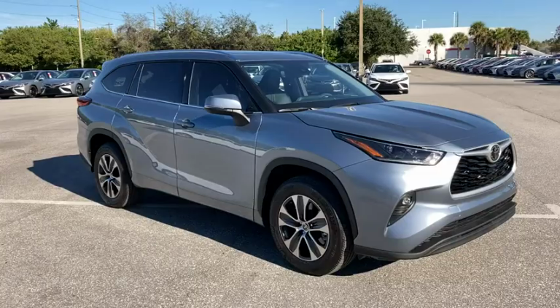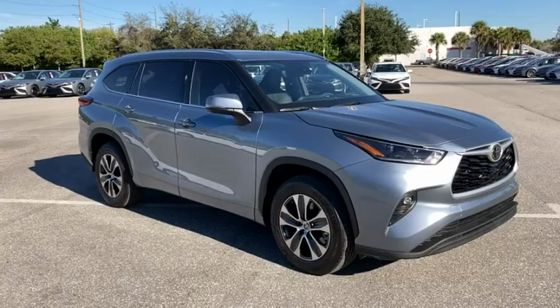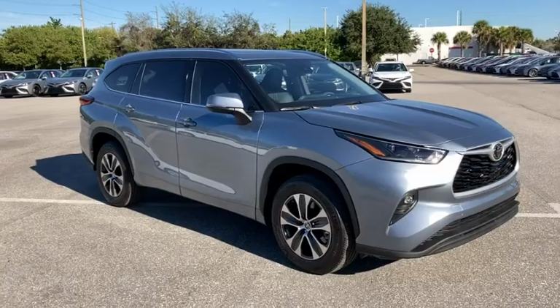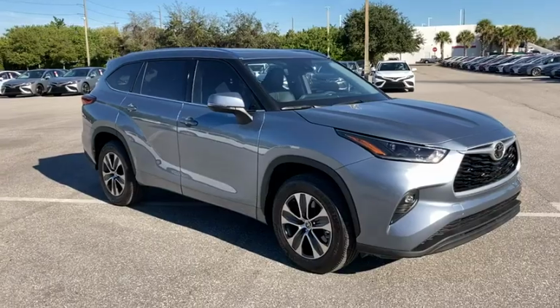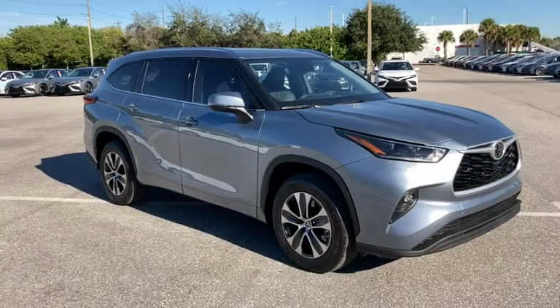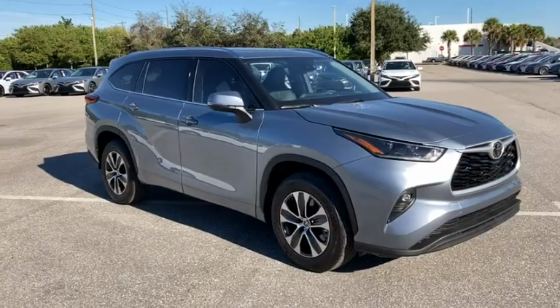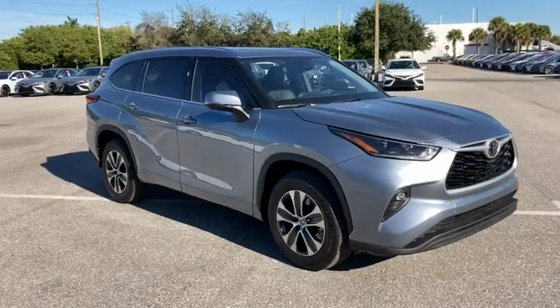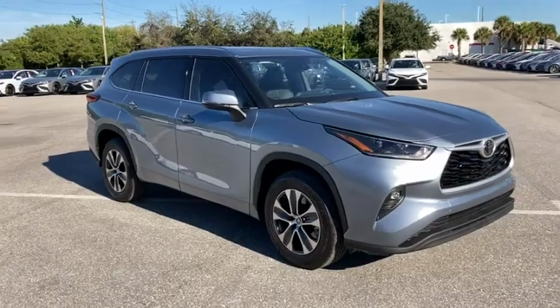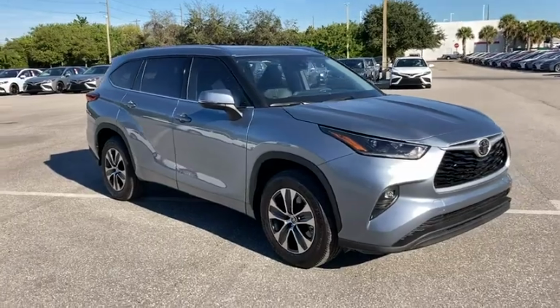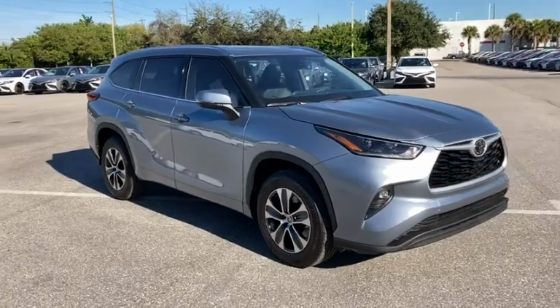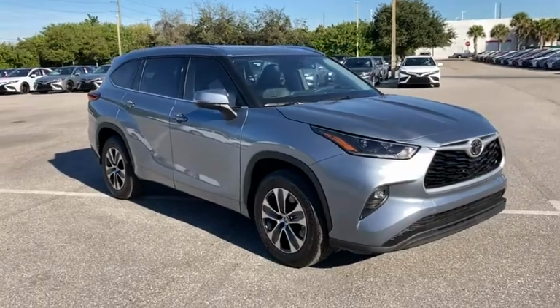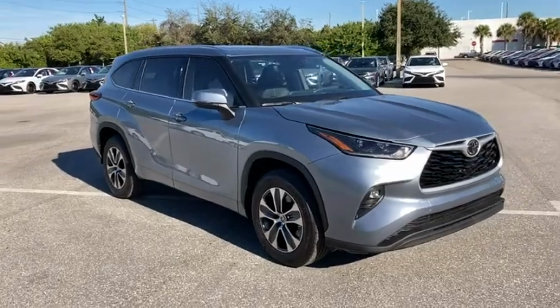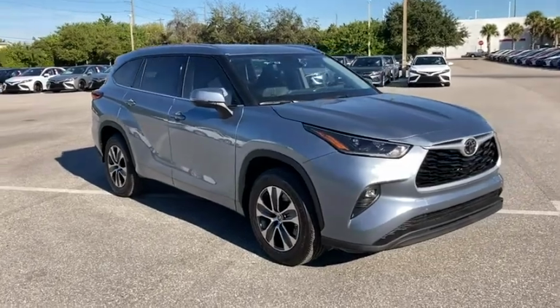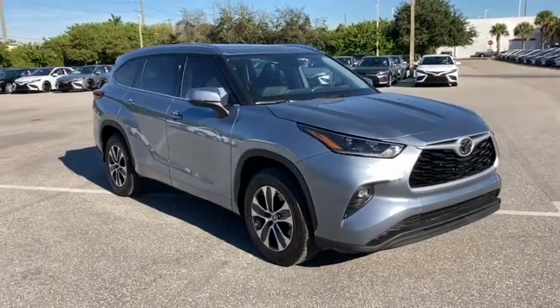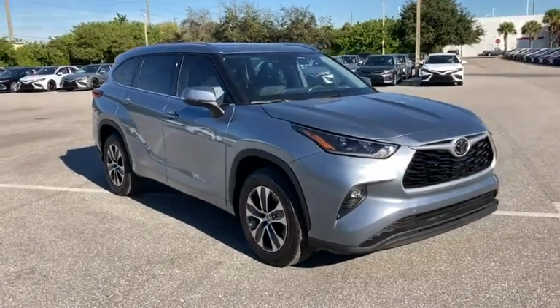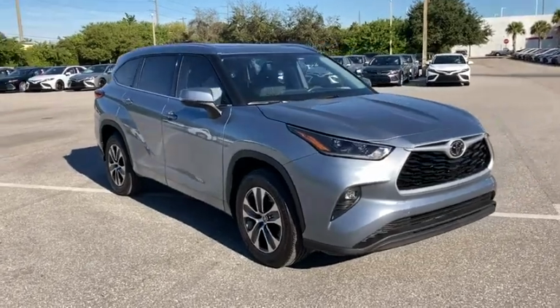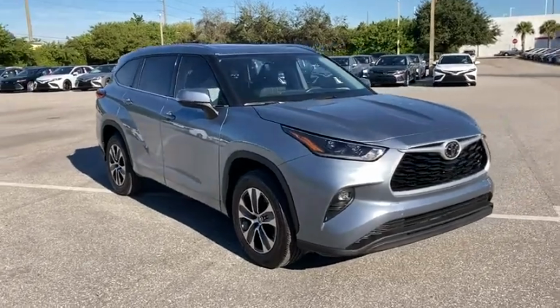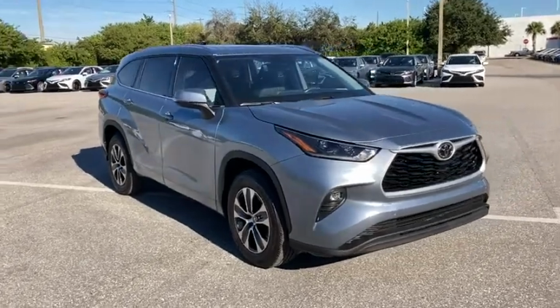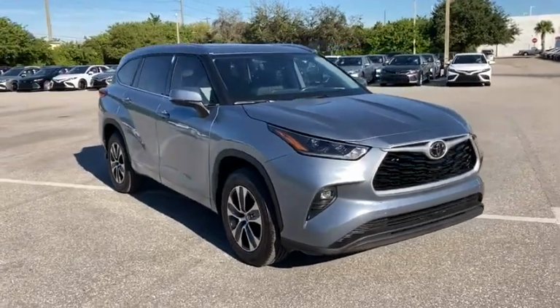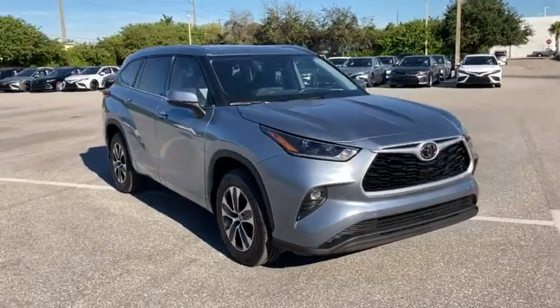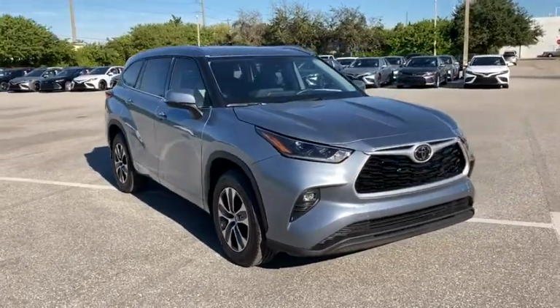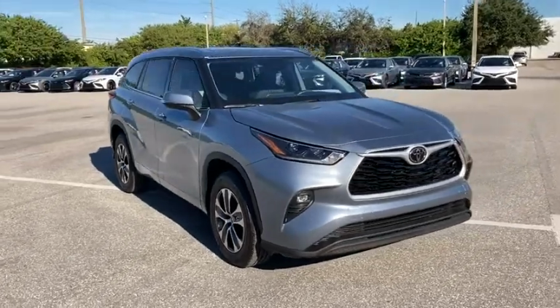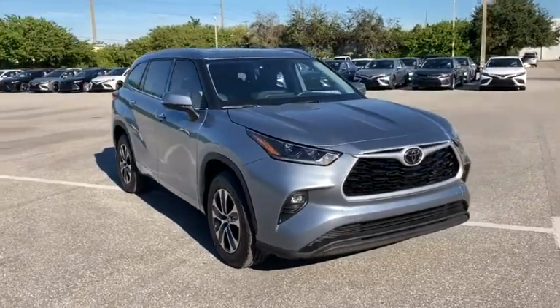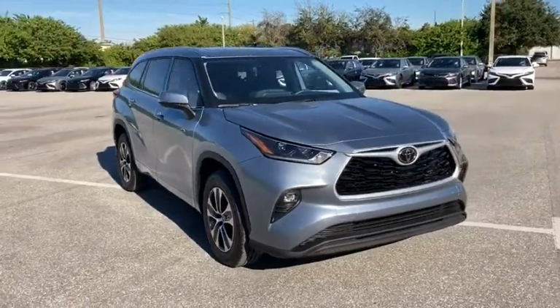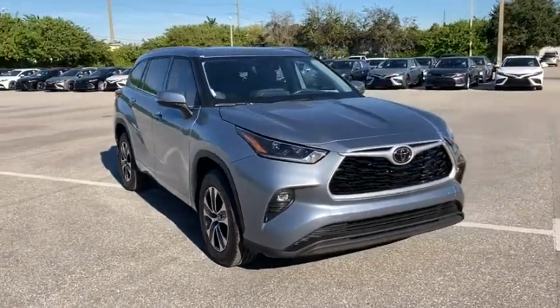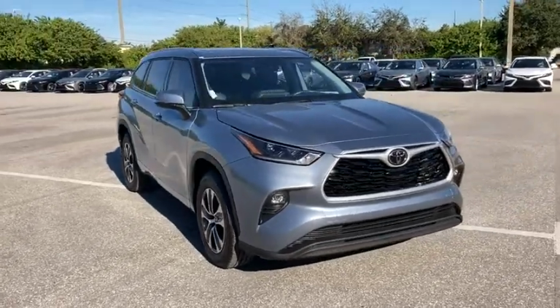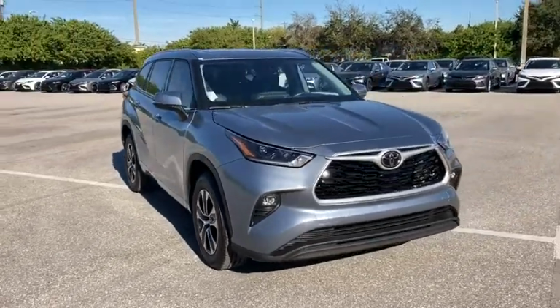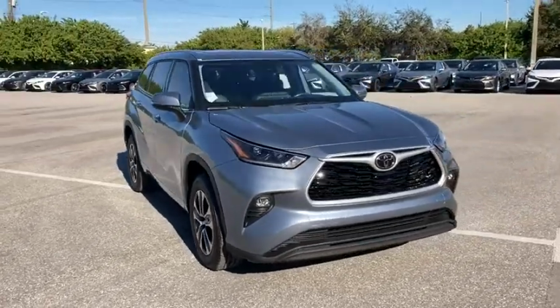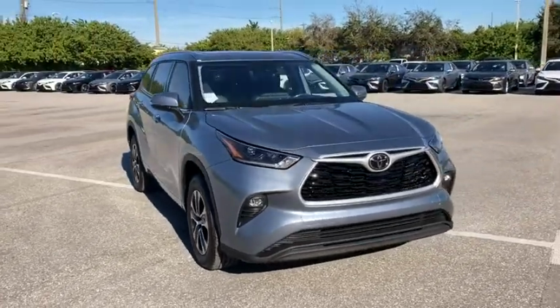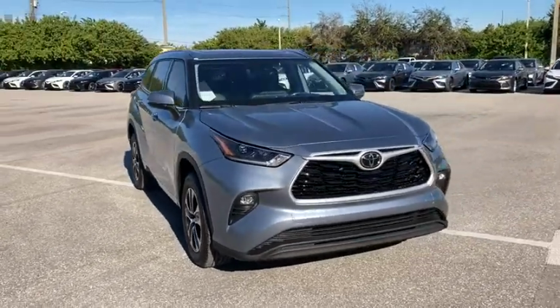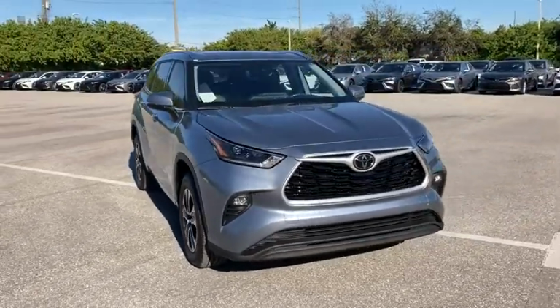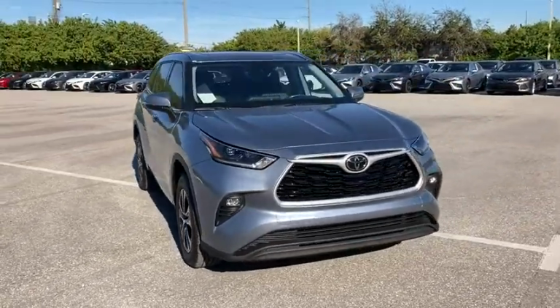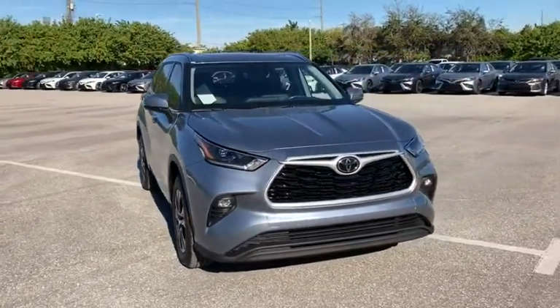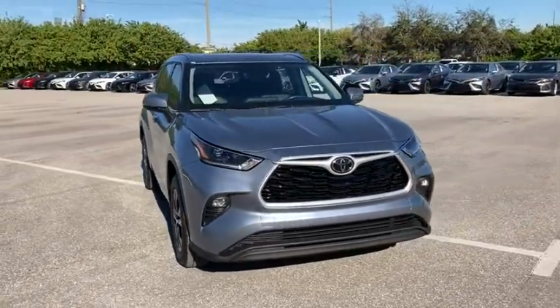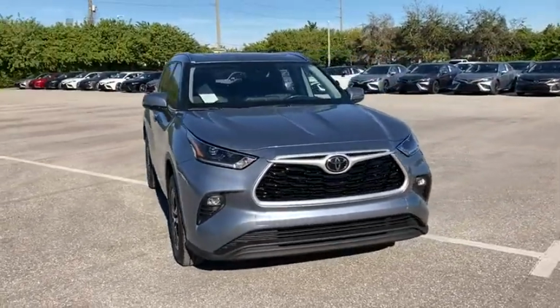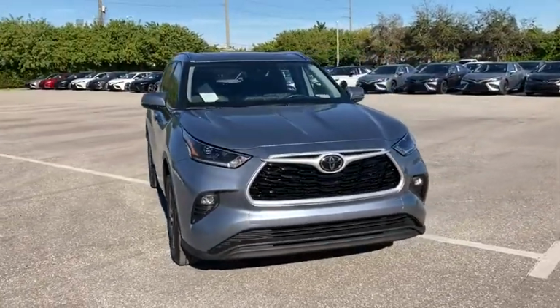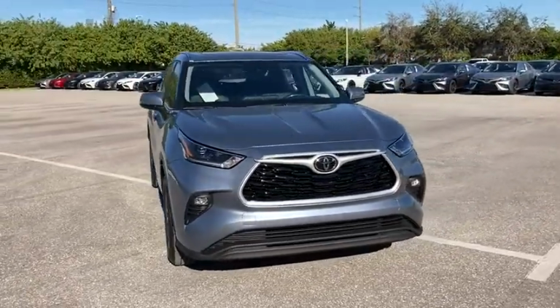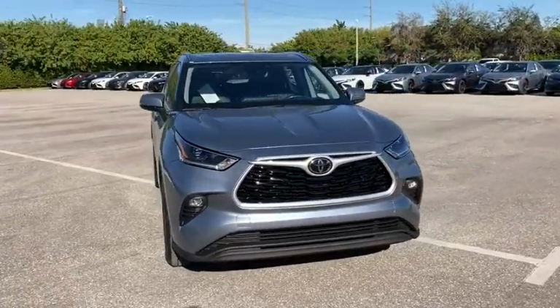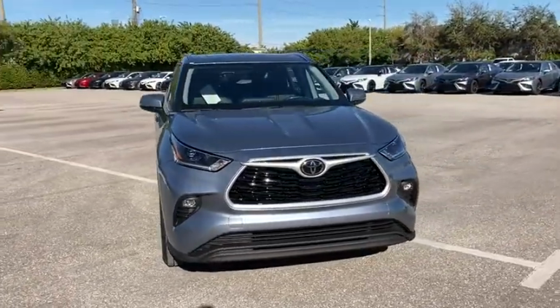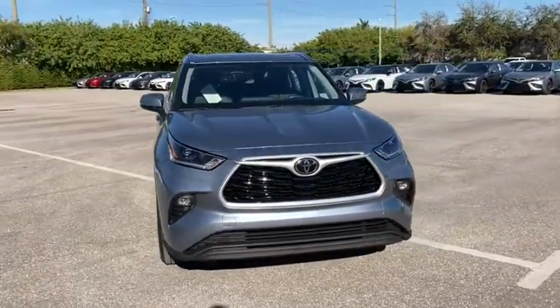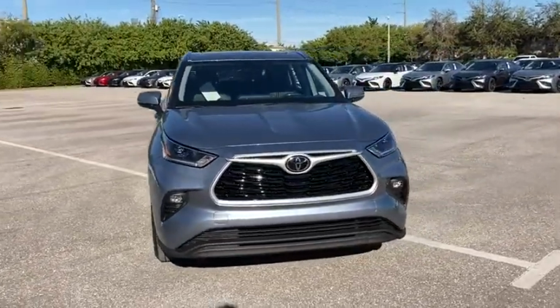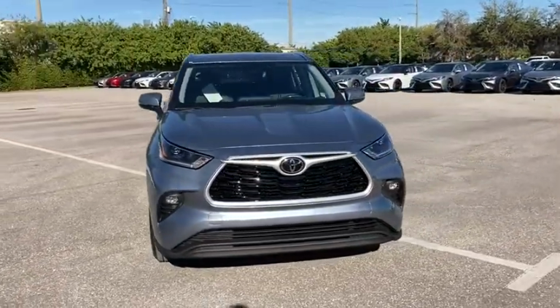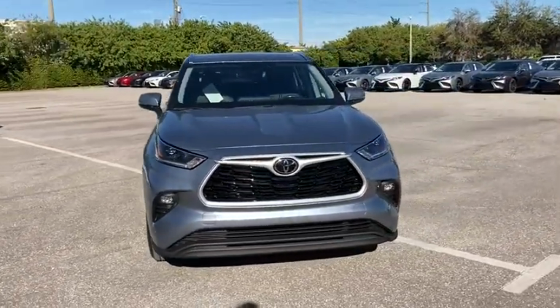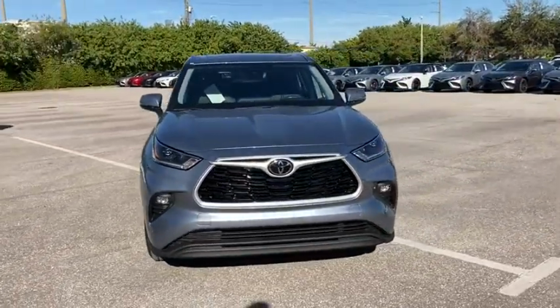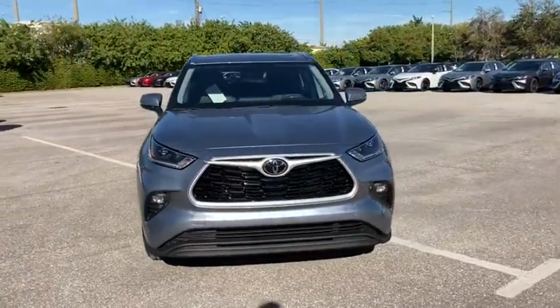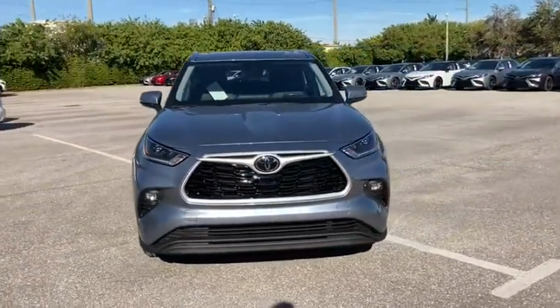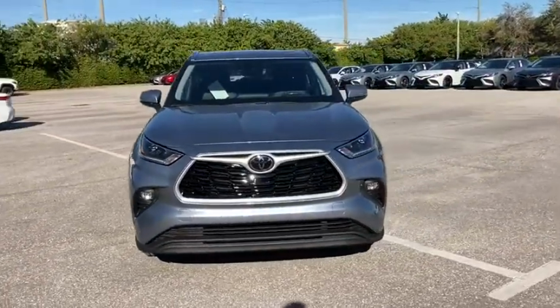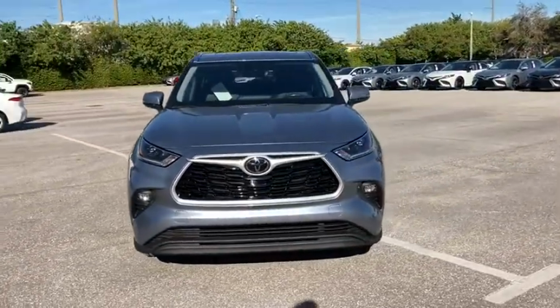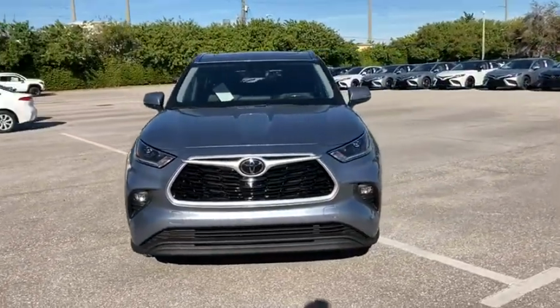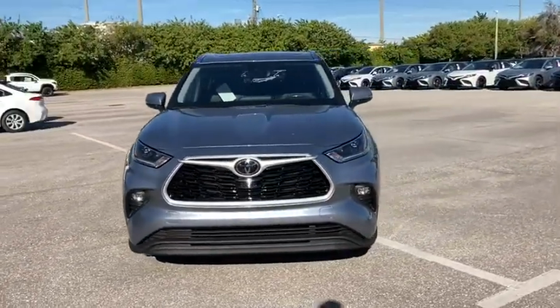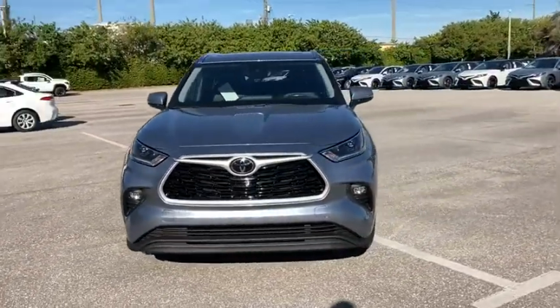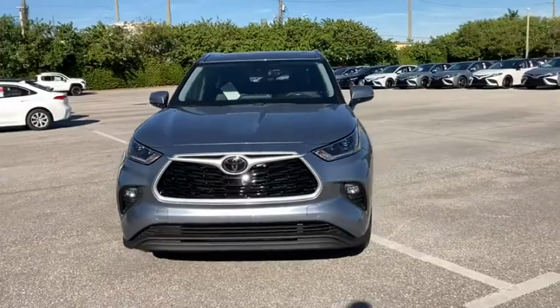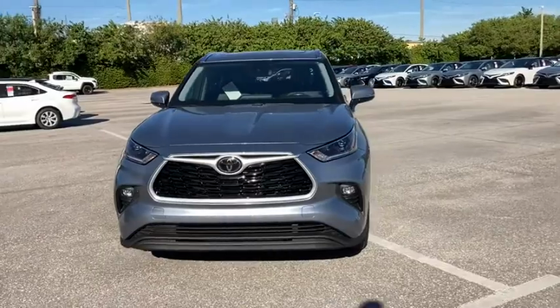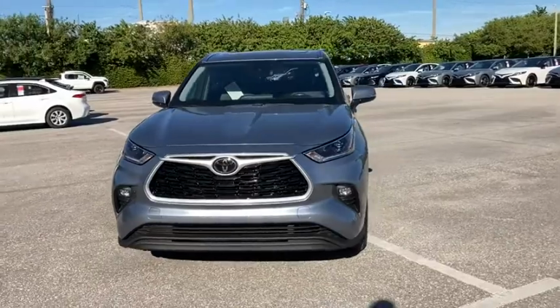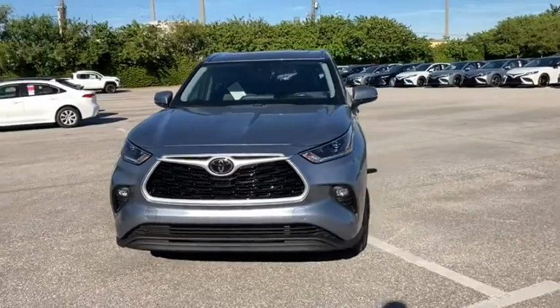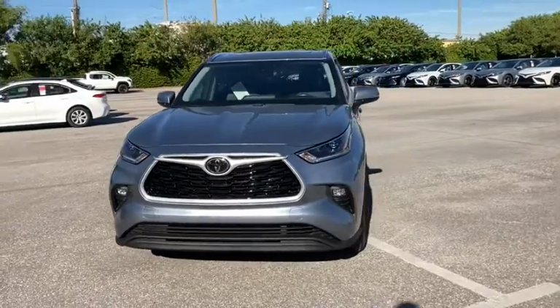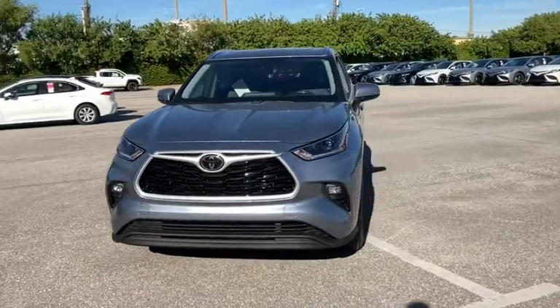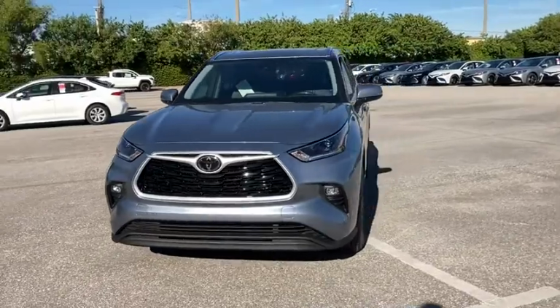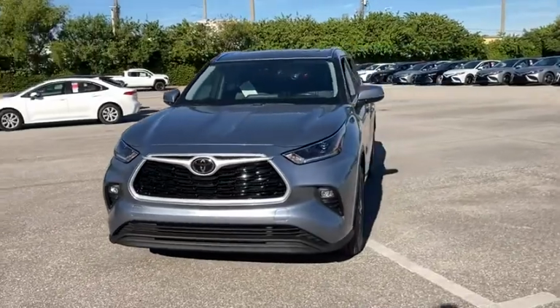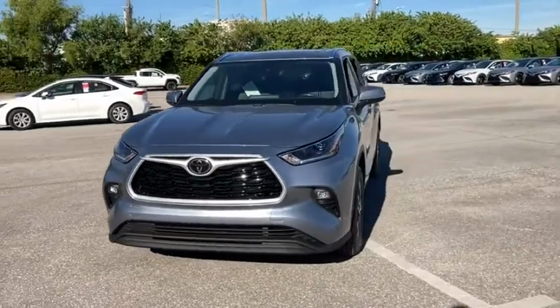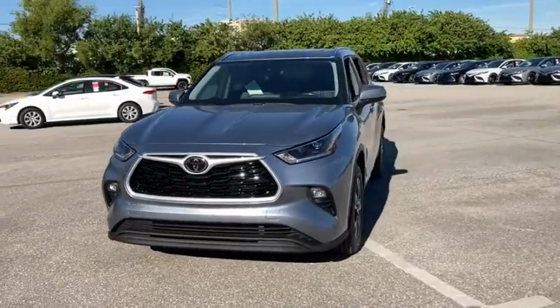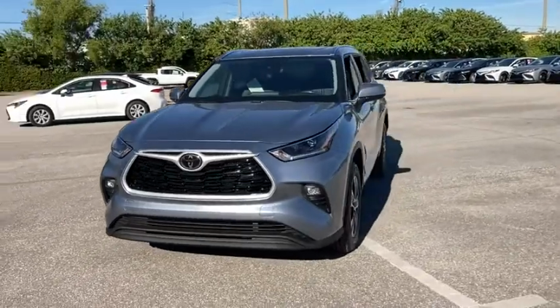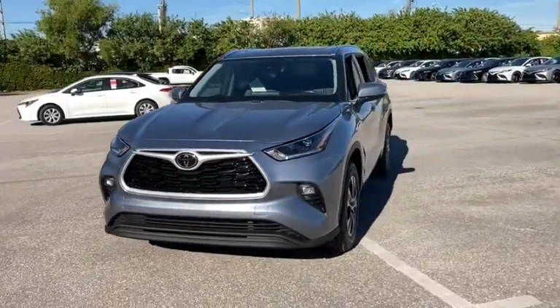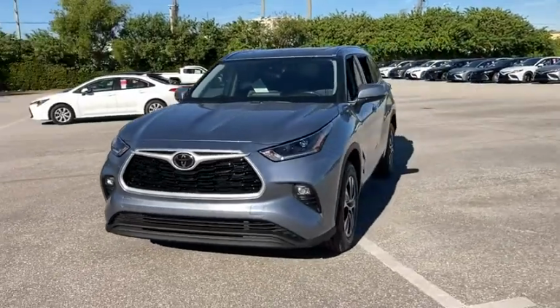Stop by and take a look at the 2021 Toyota Highlander — the SUV that's thought of everything.